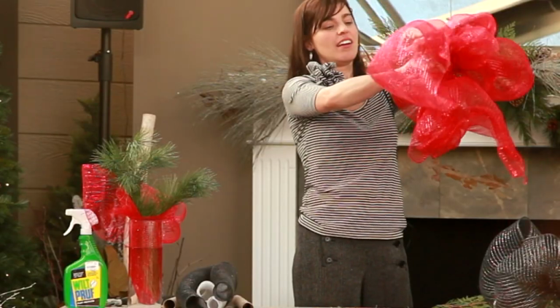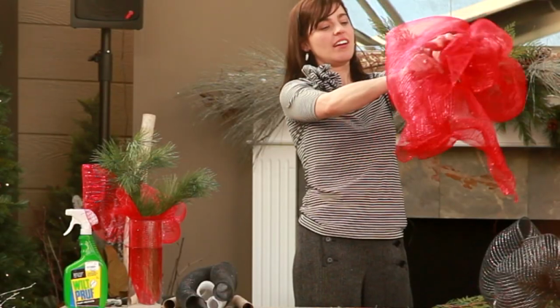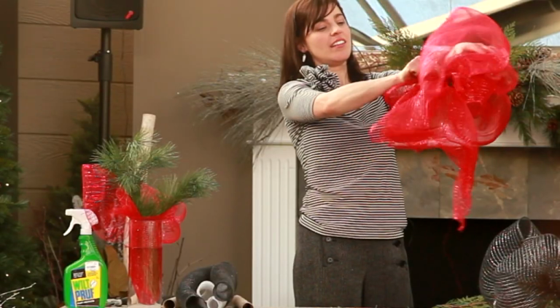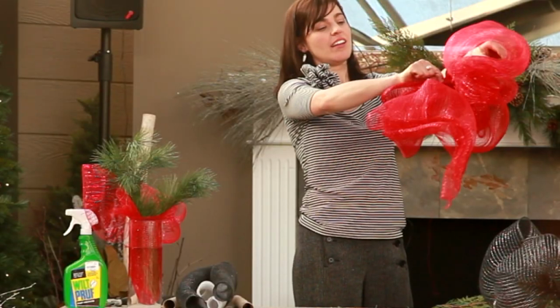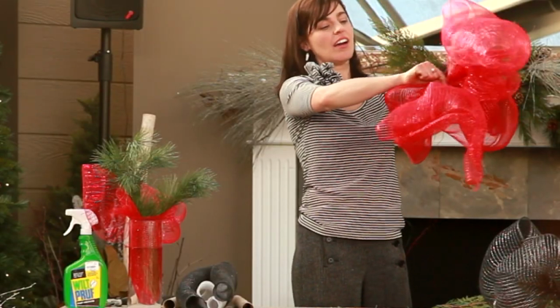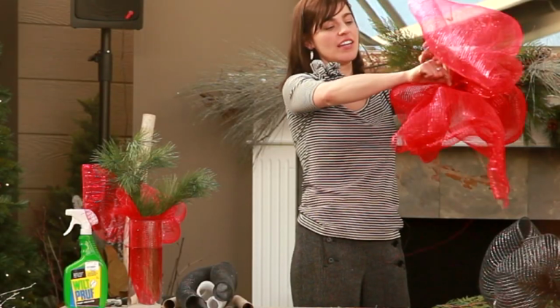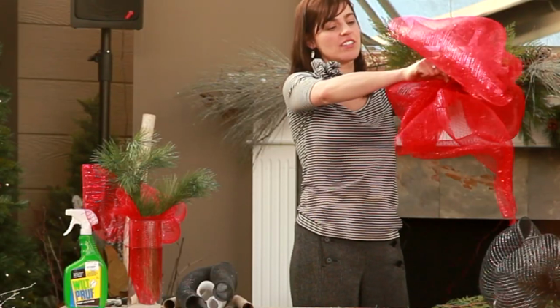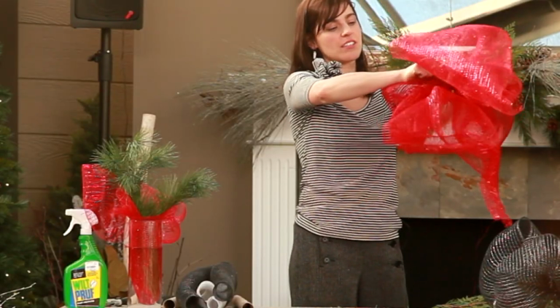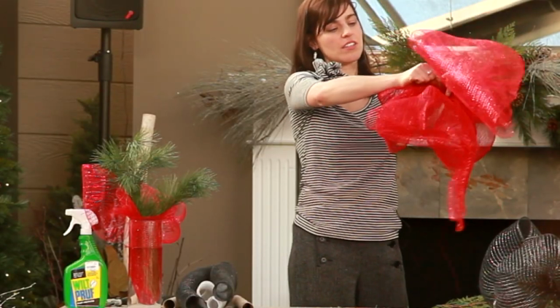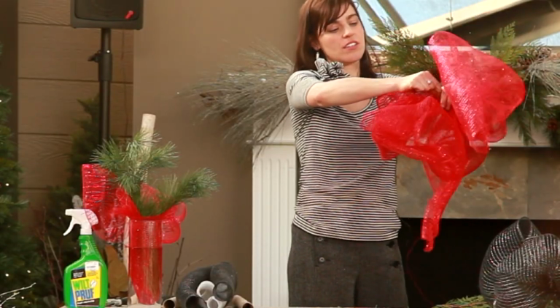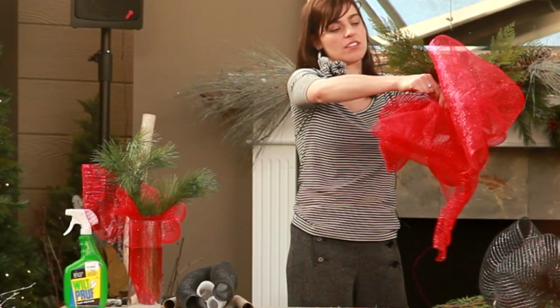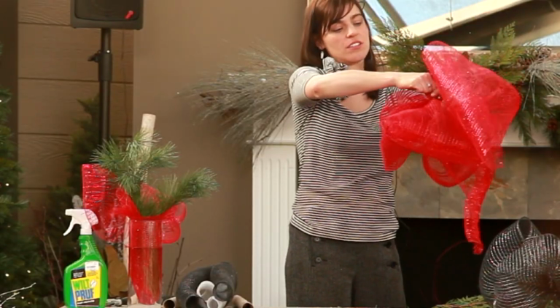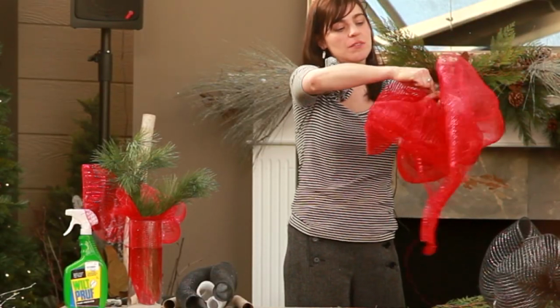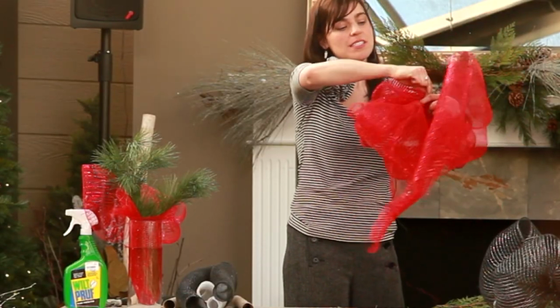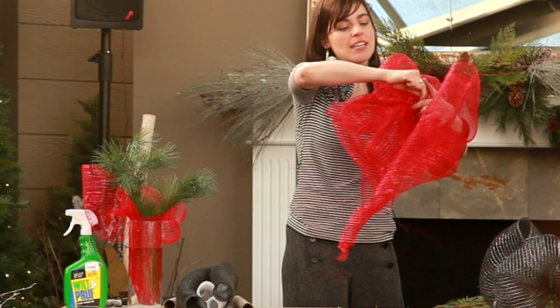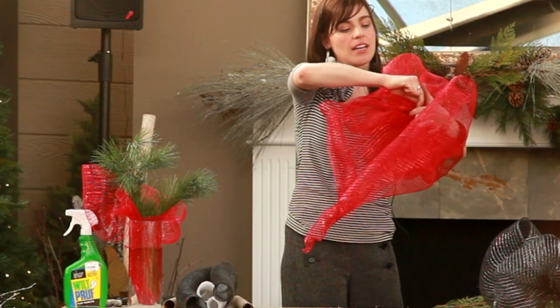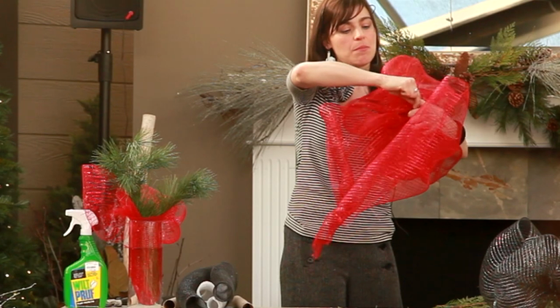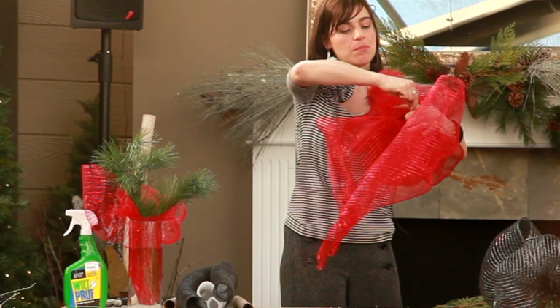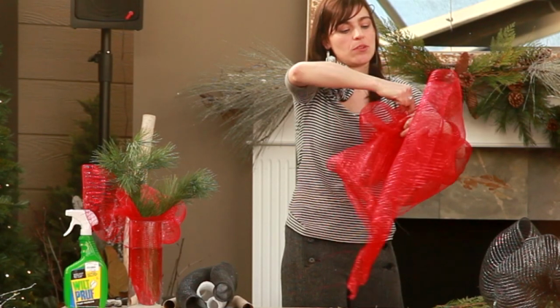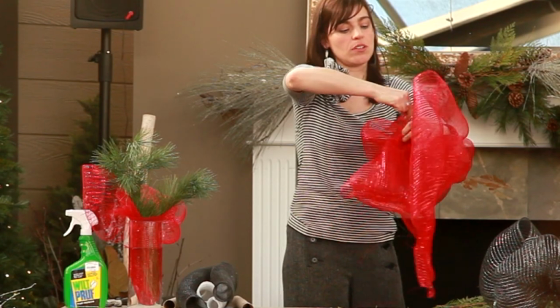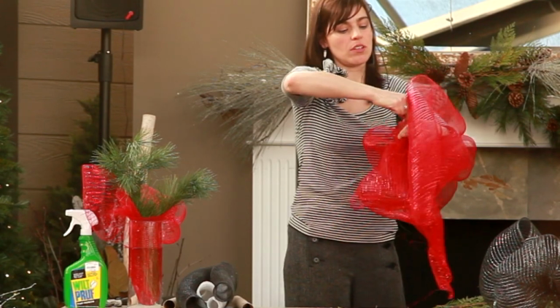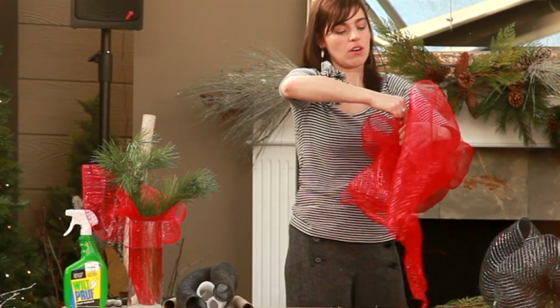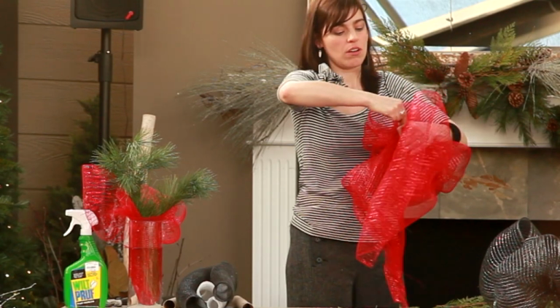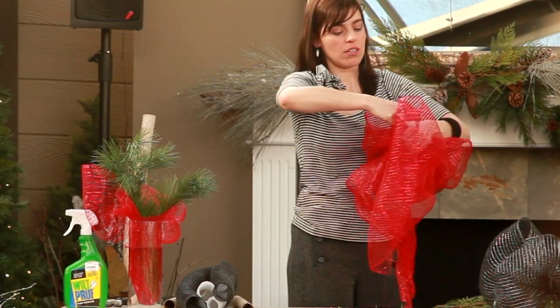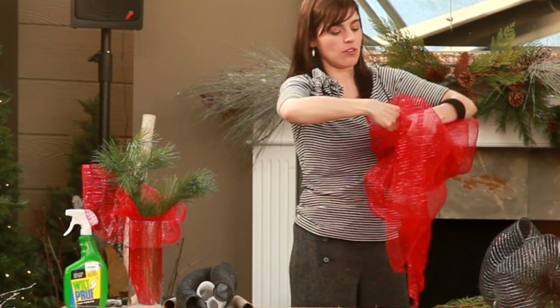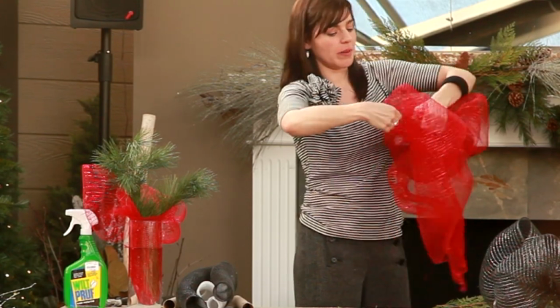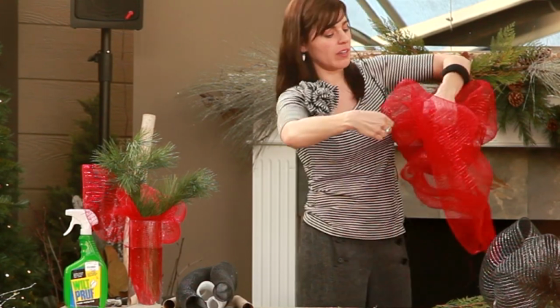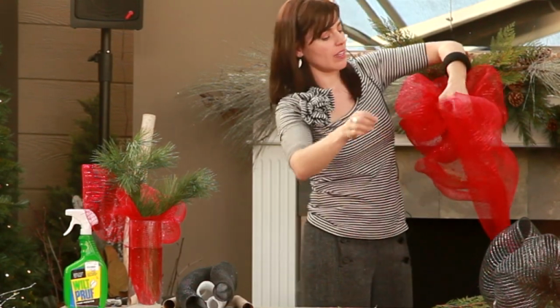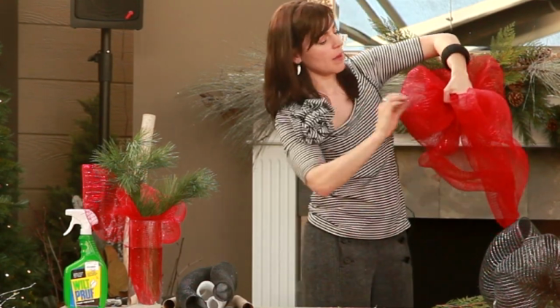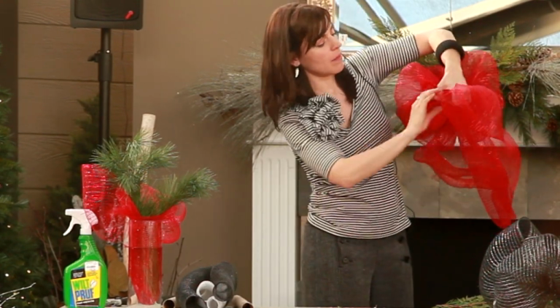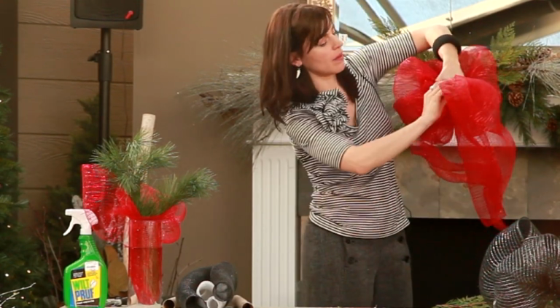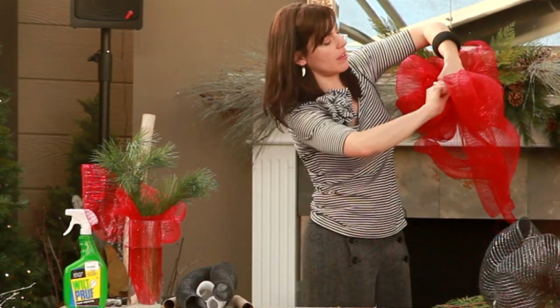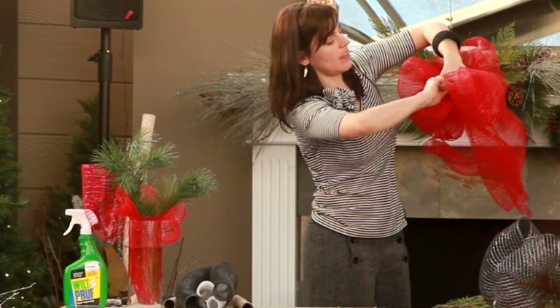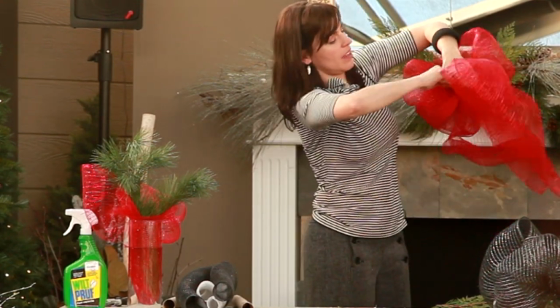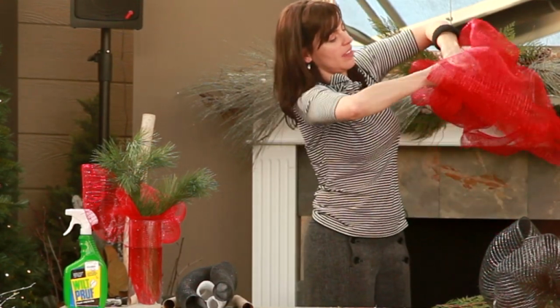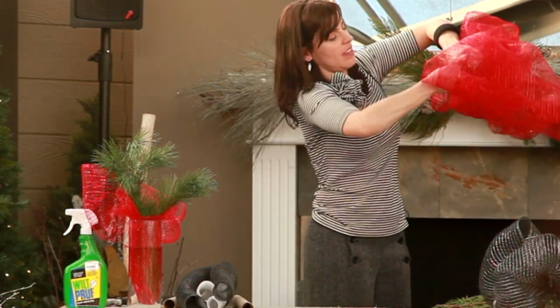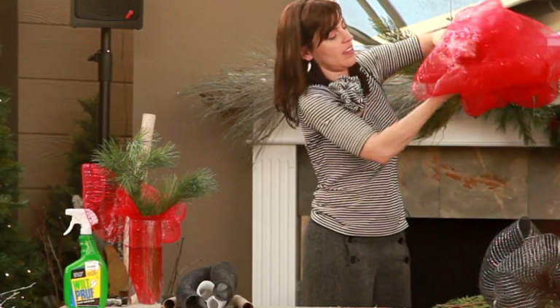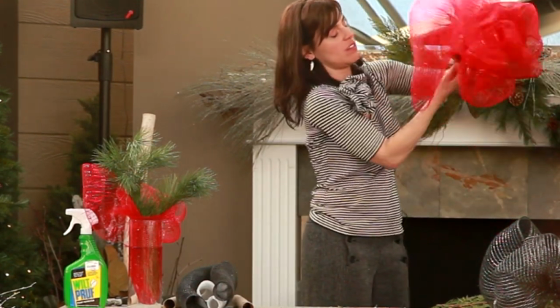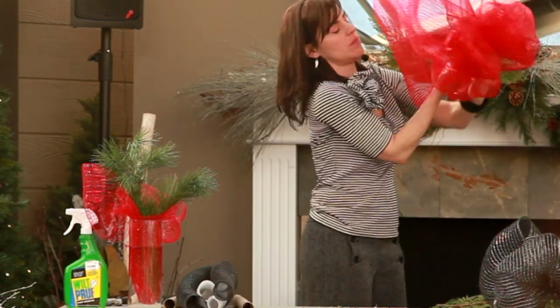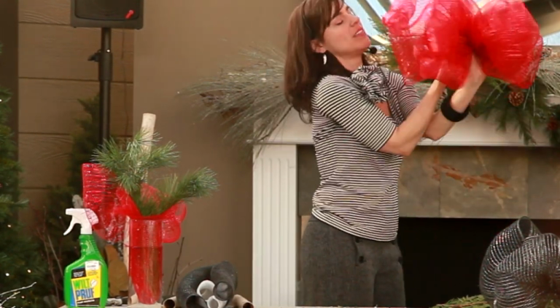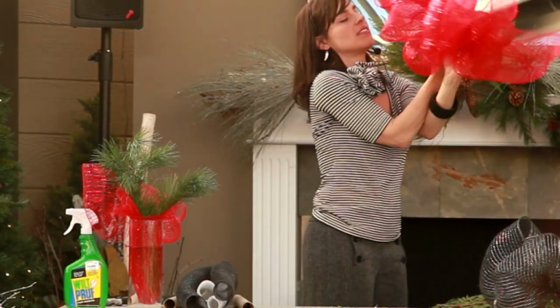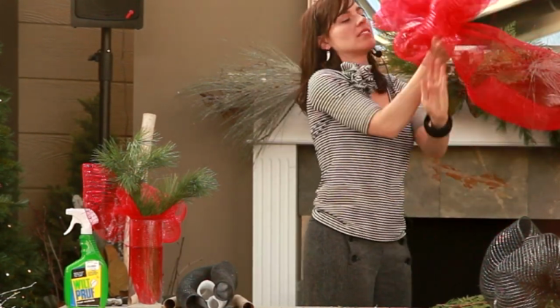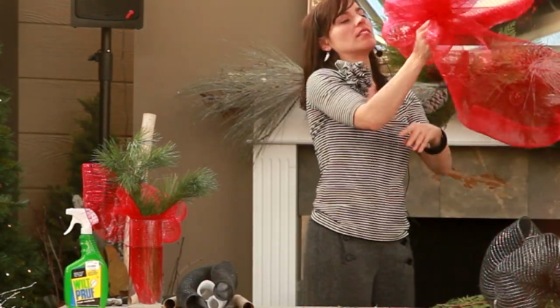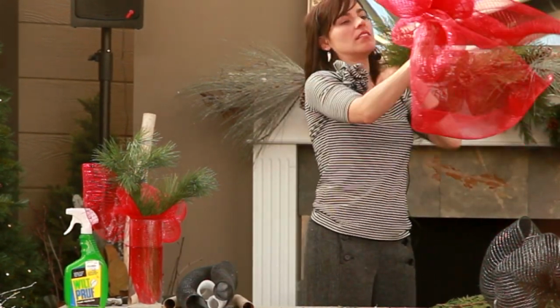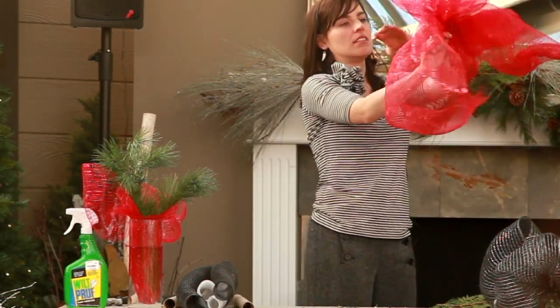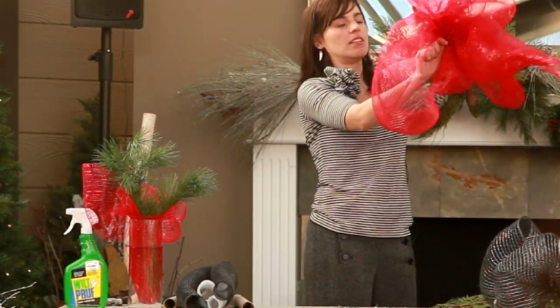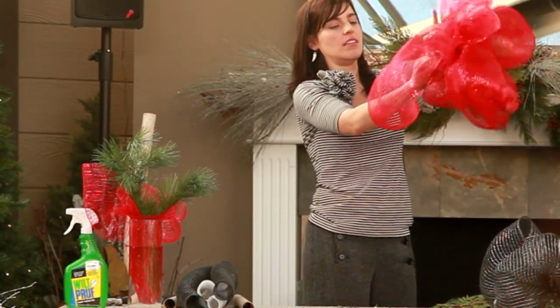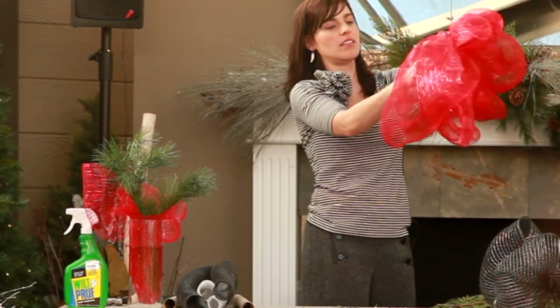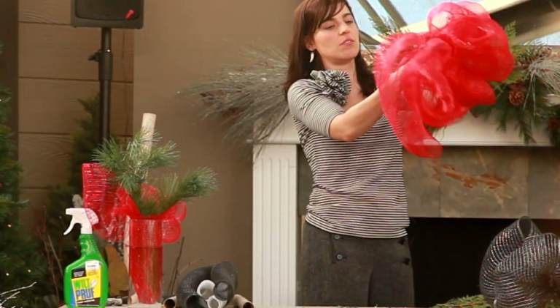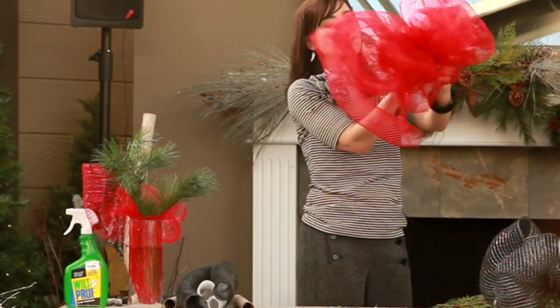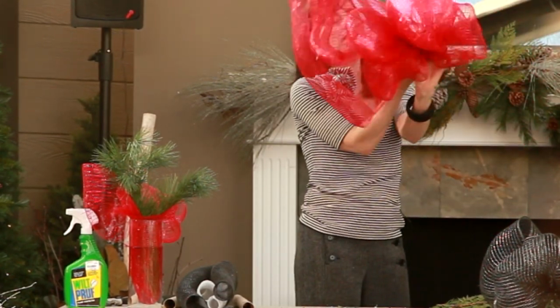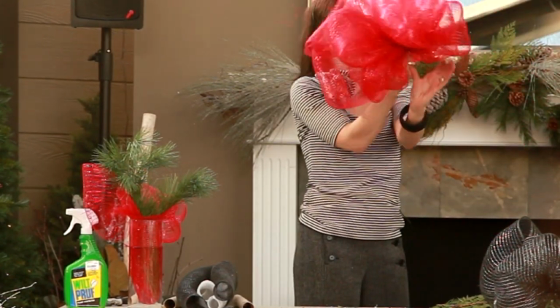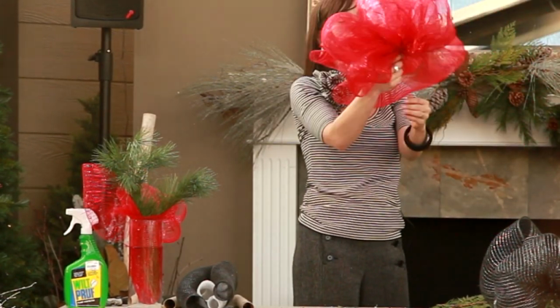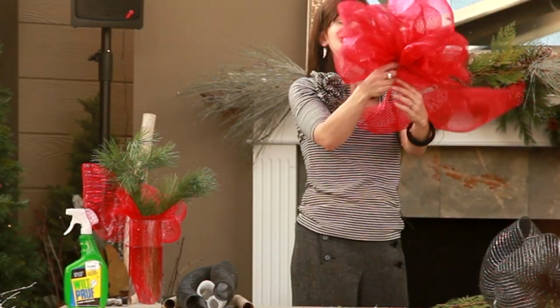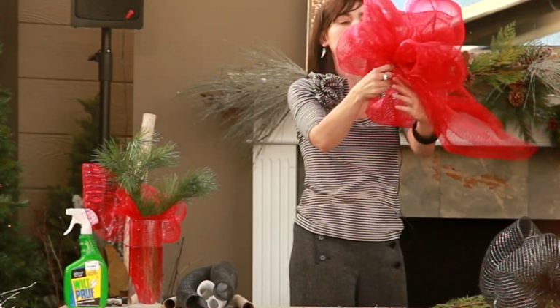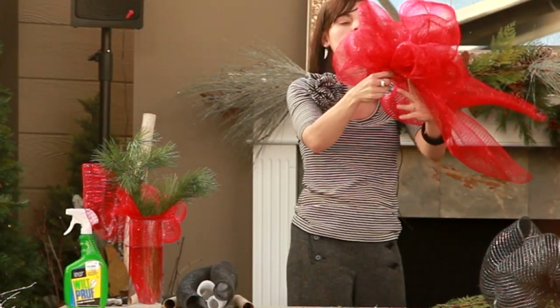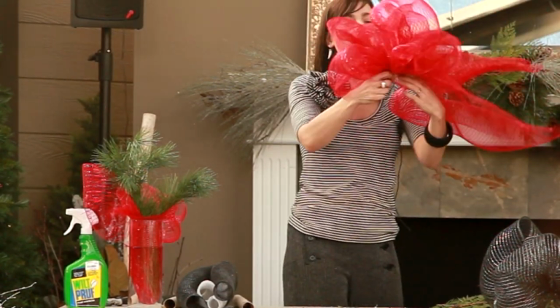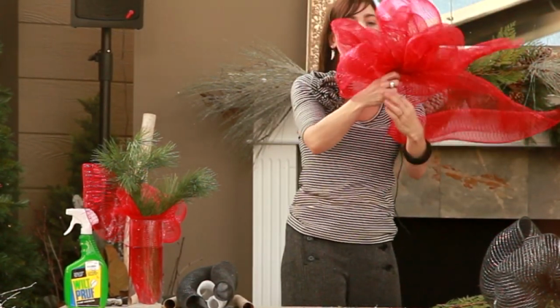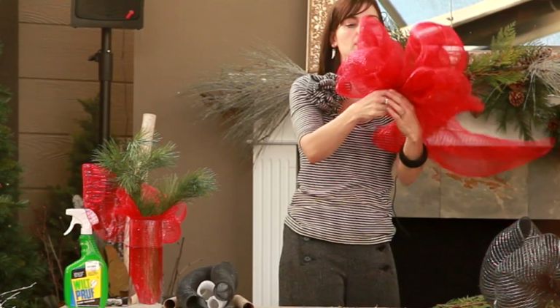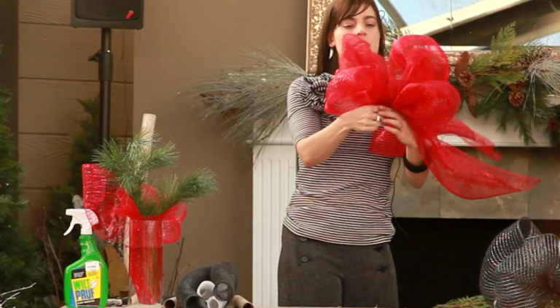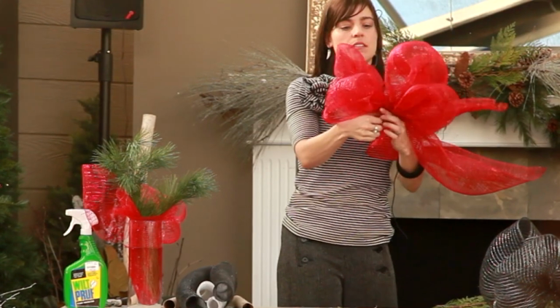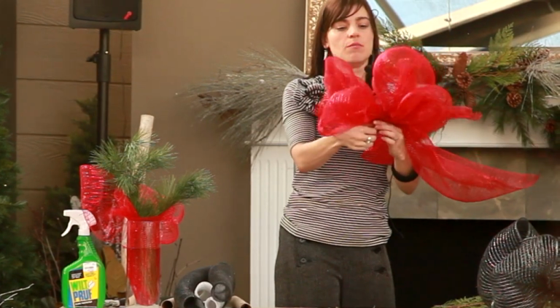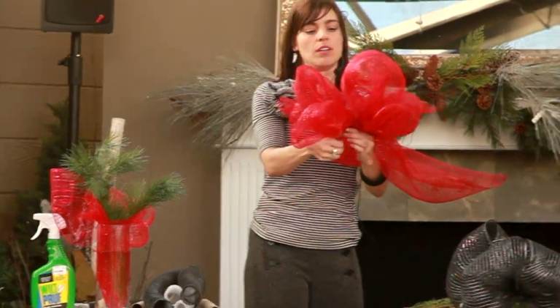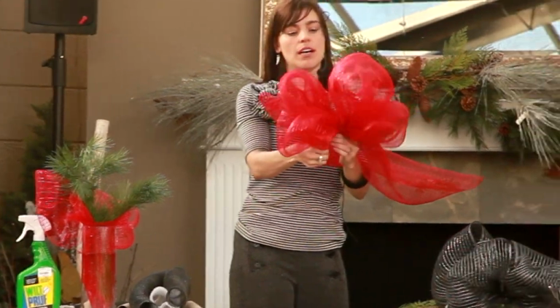Then just twist, pull all of your bundle up, twist, and twist — voila.